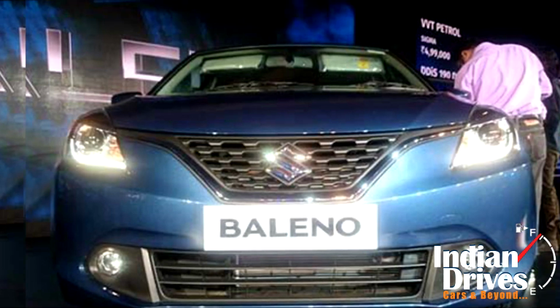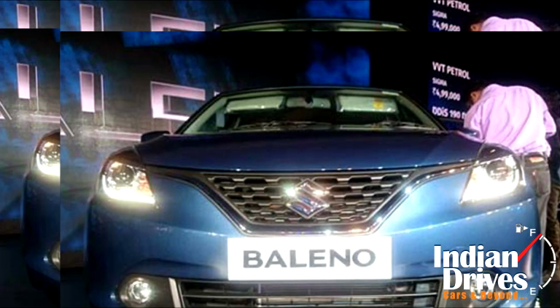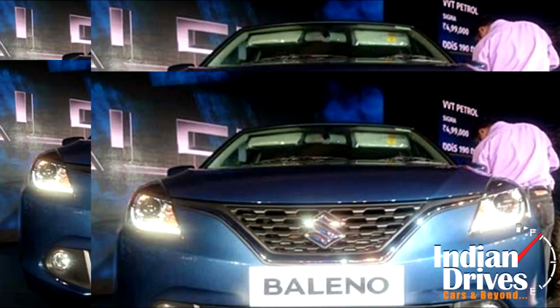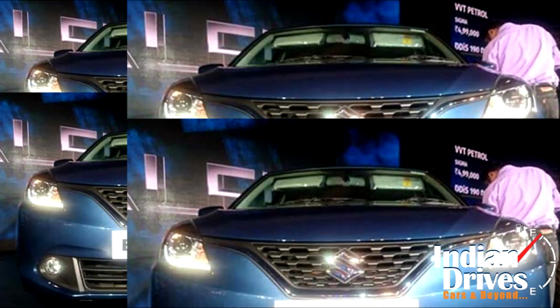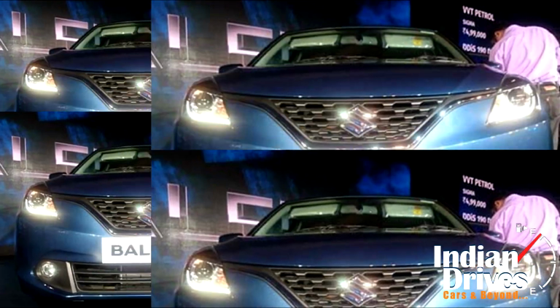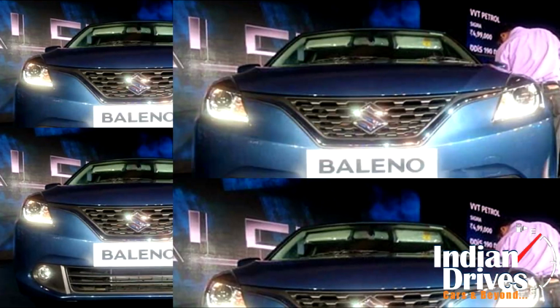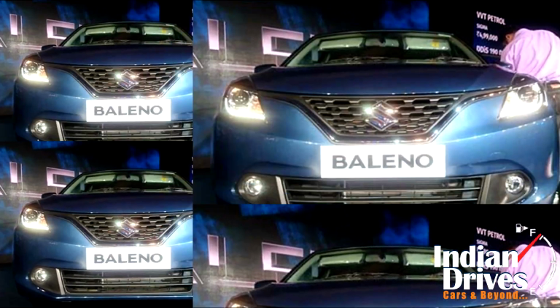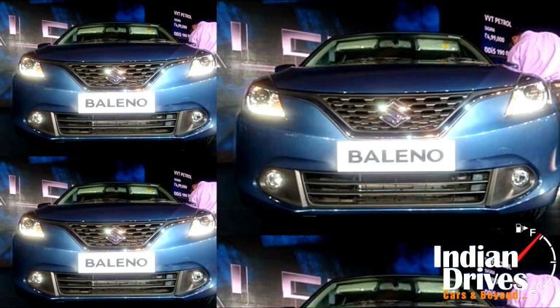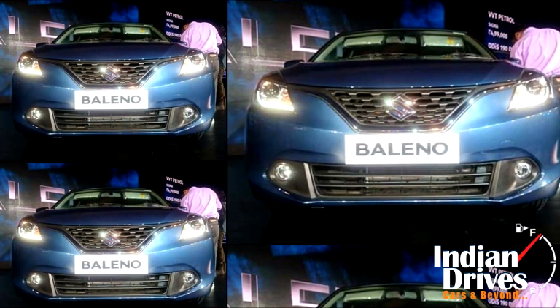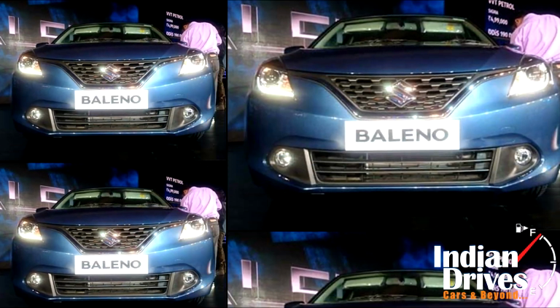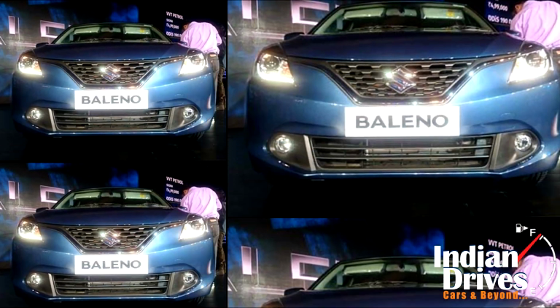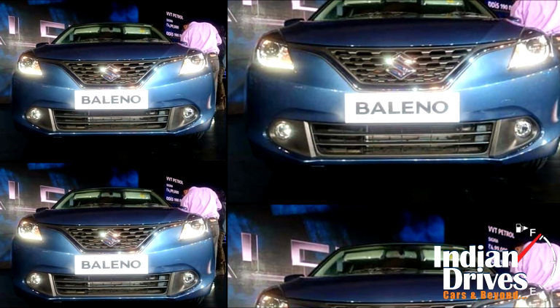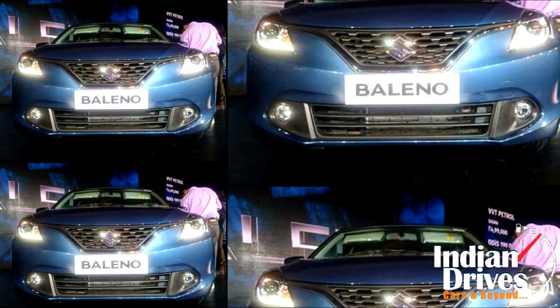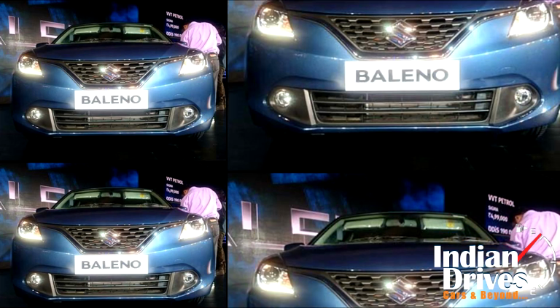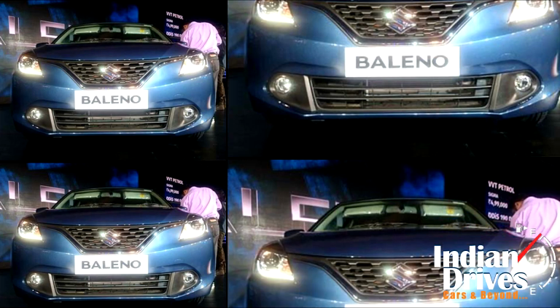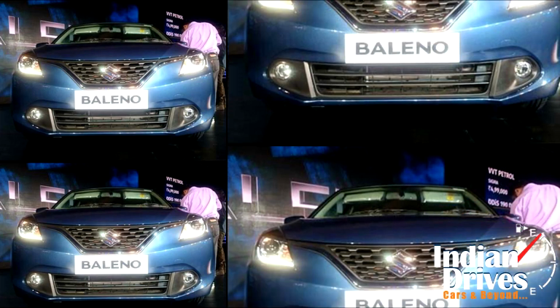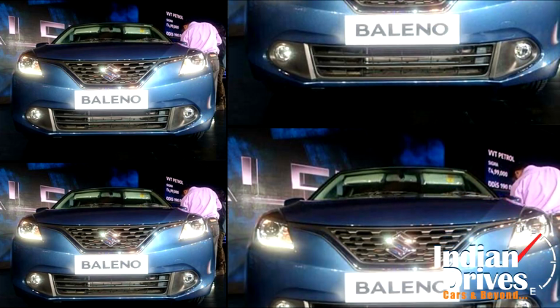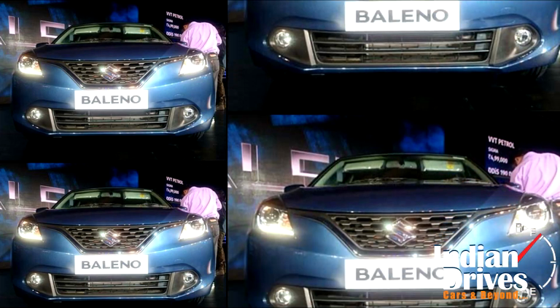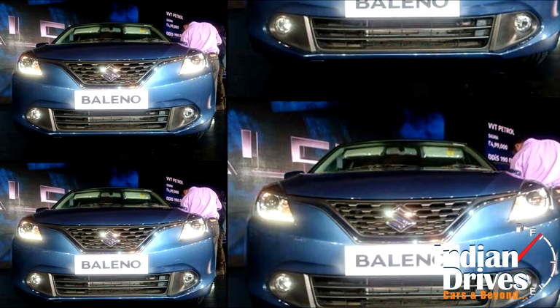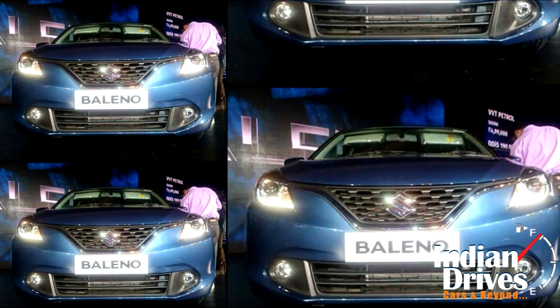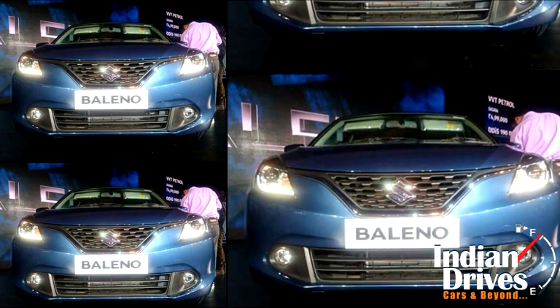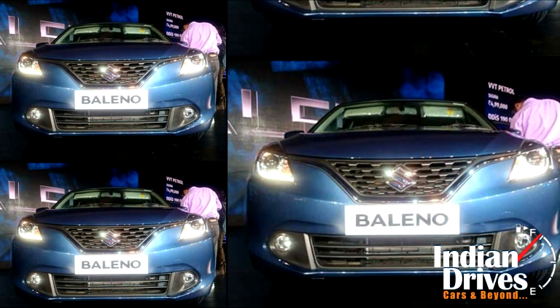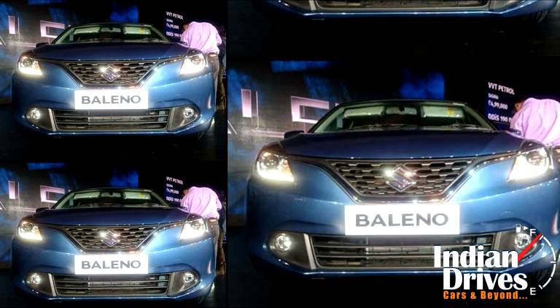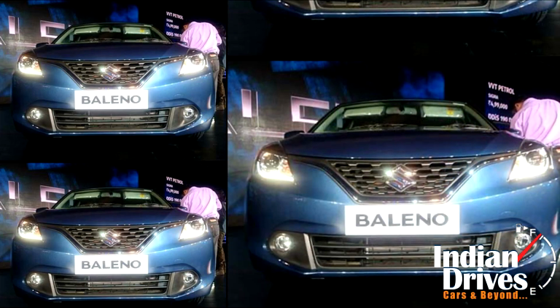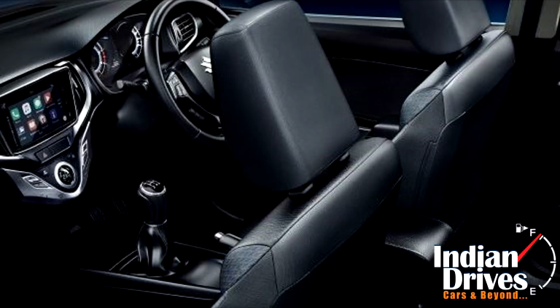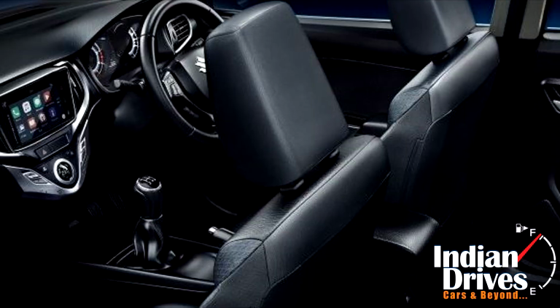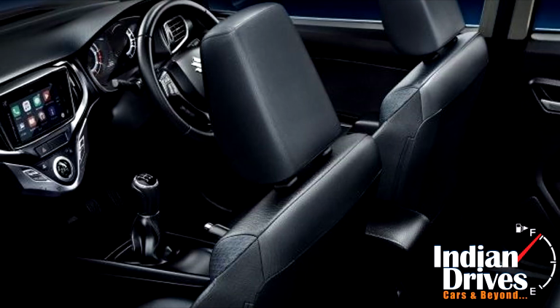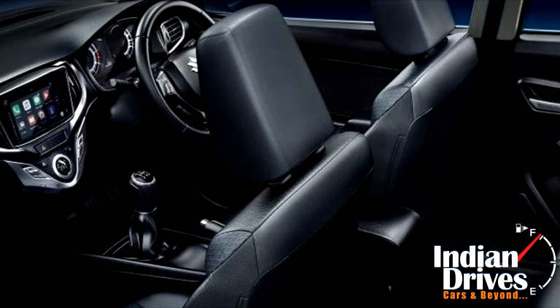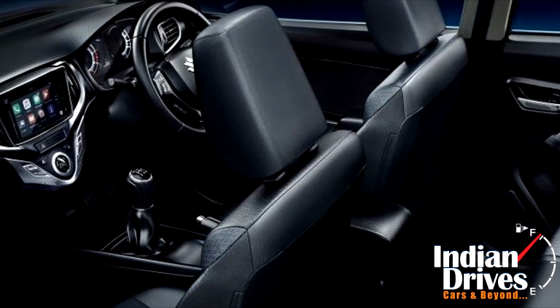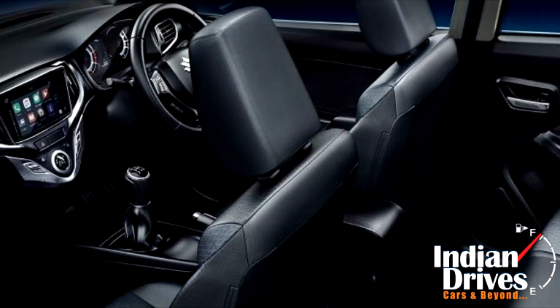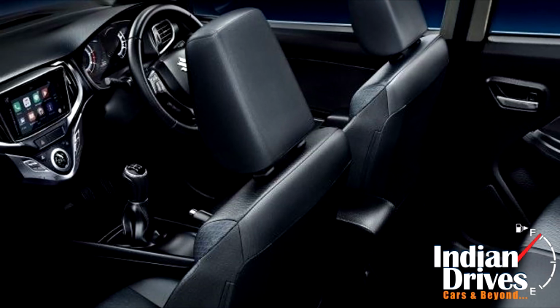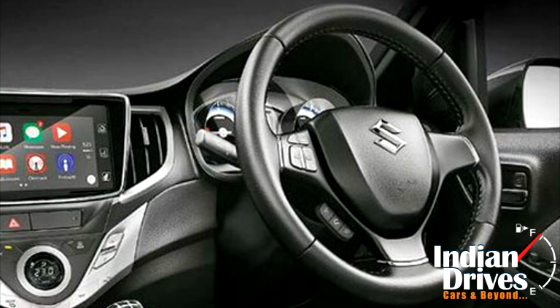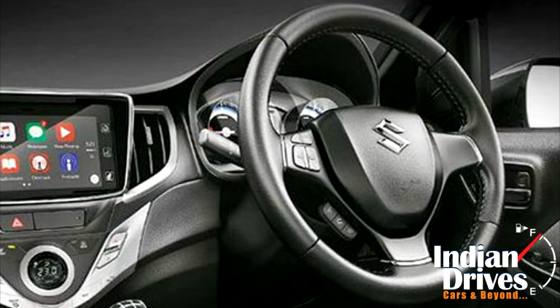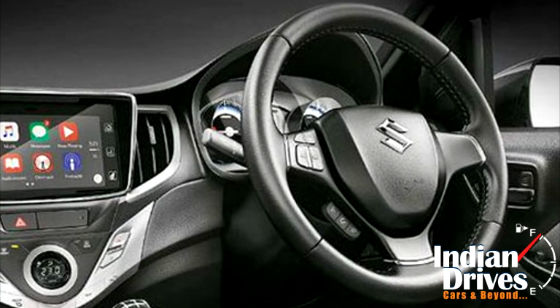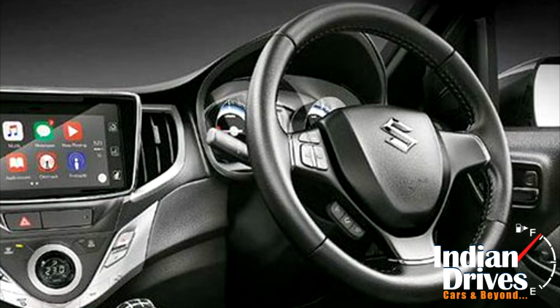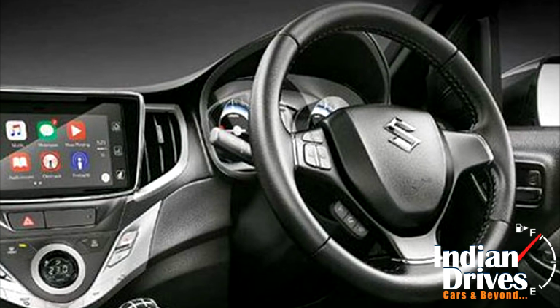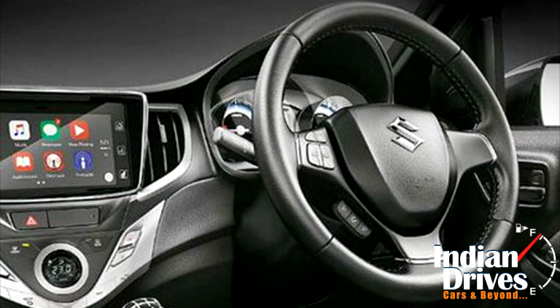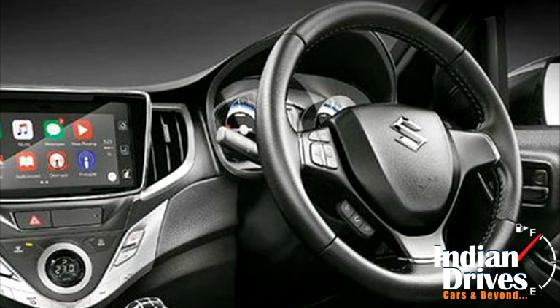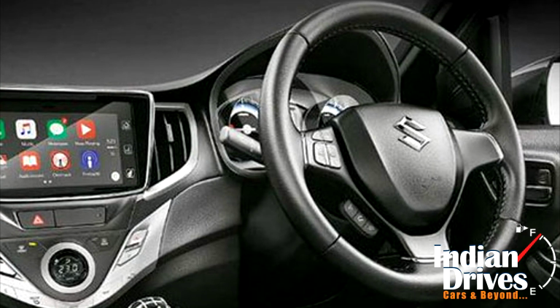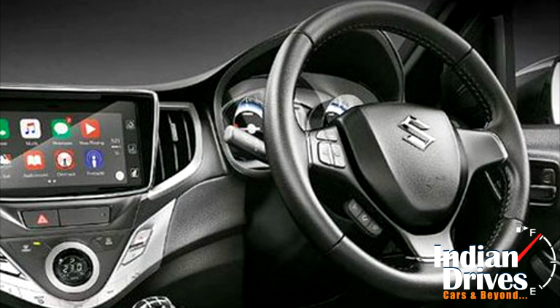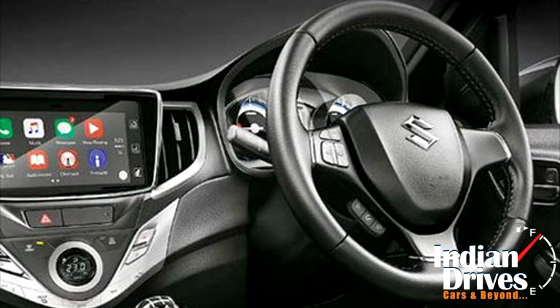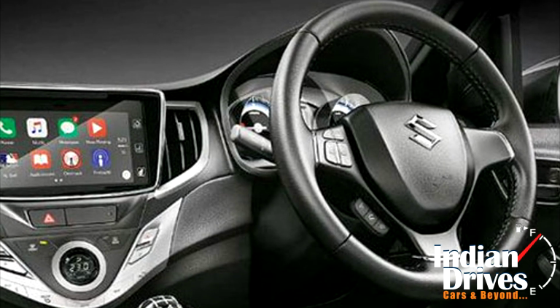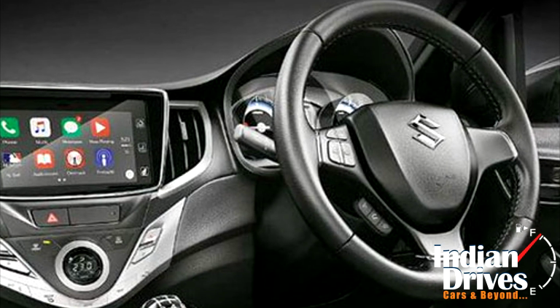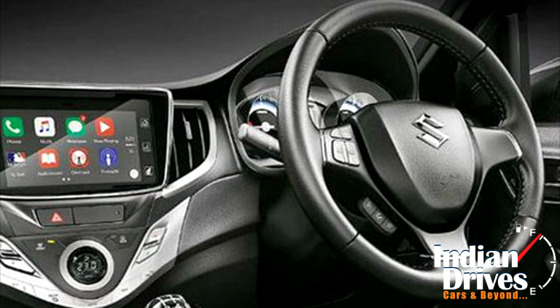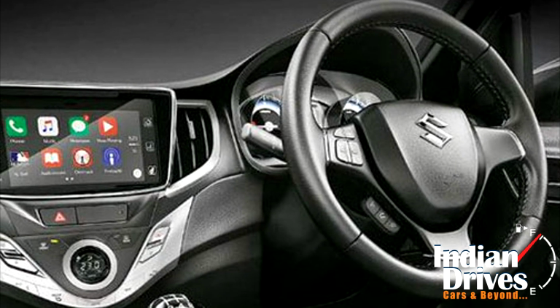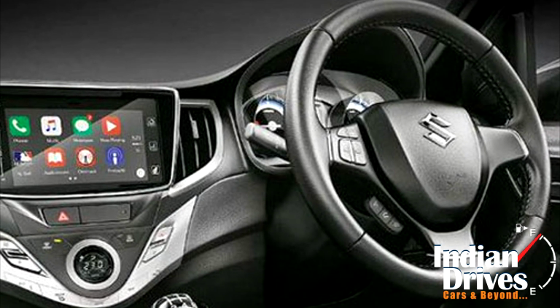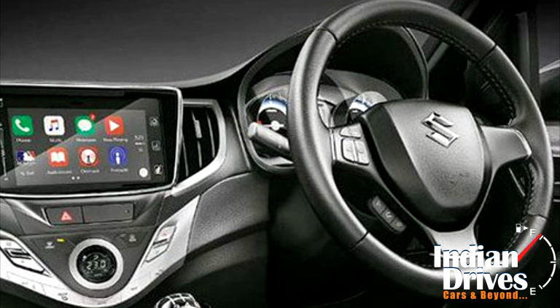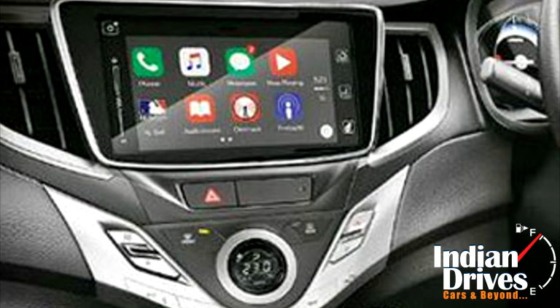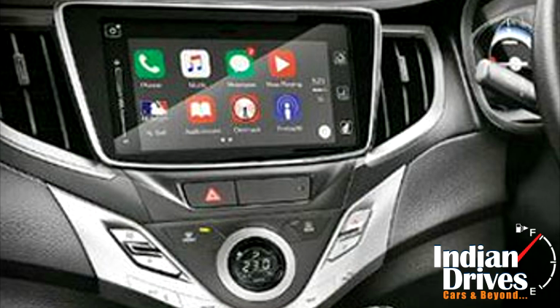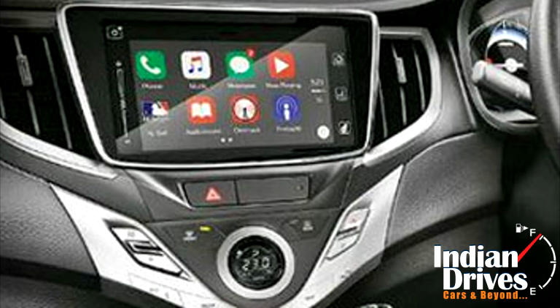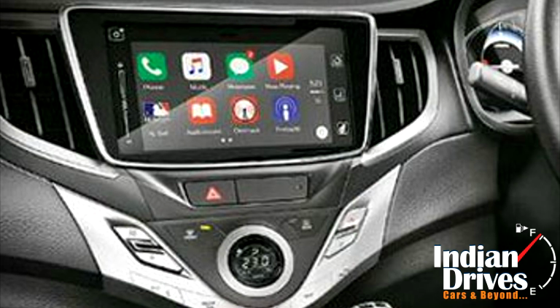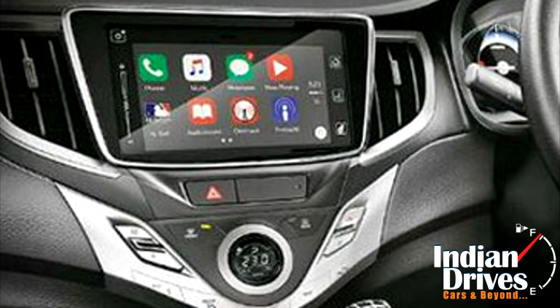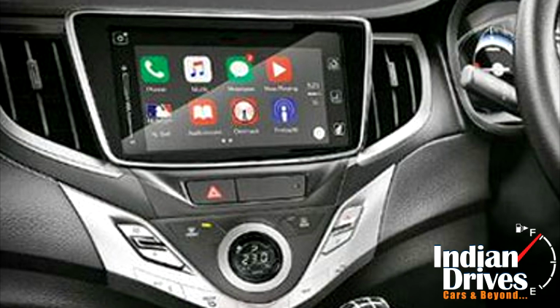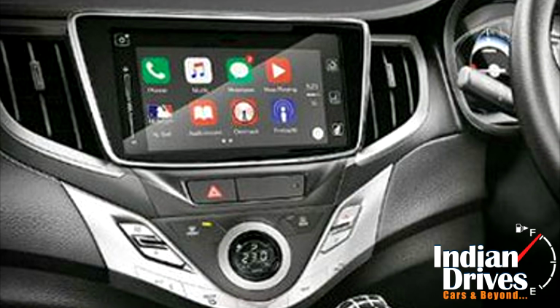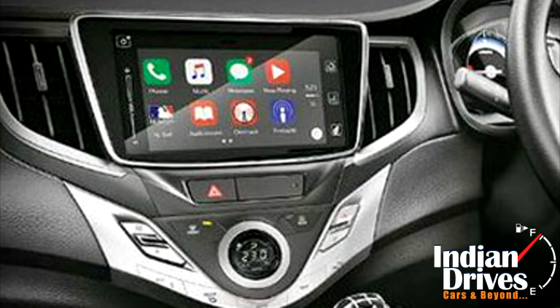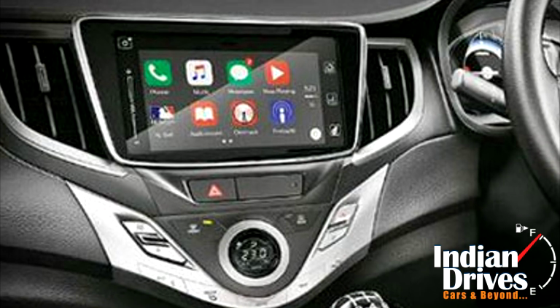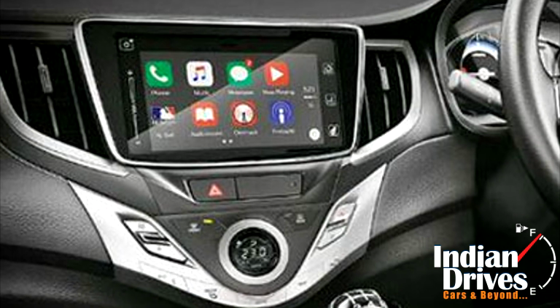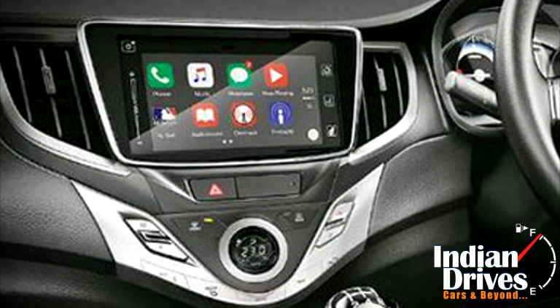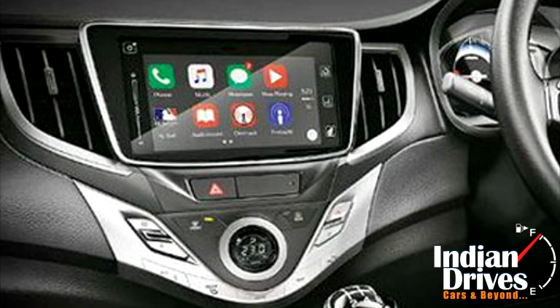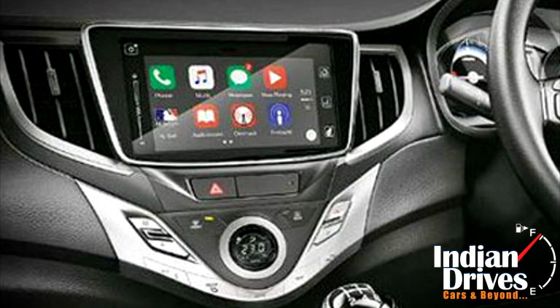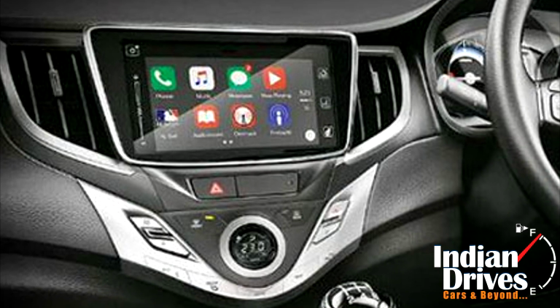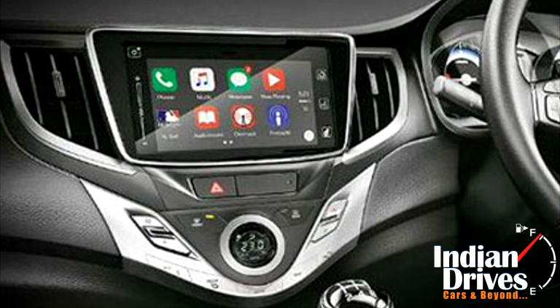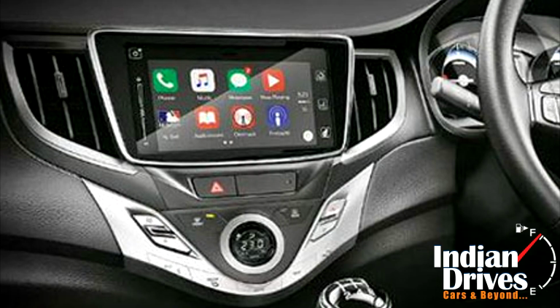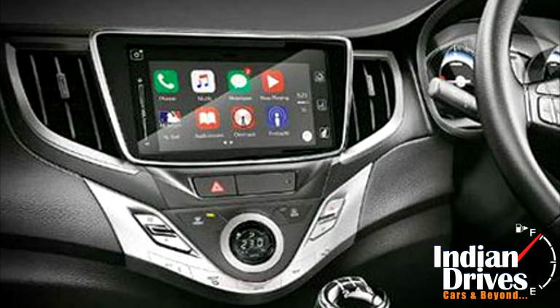On the inside, the car comes laden with features like climate controls, steering-mounted audio controls, and a touch-screen infotainment system.